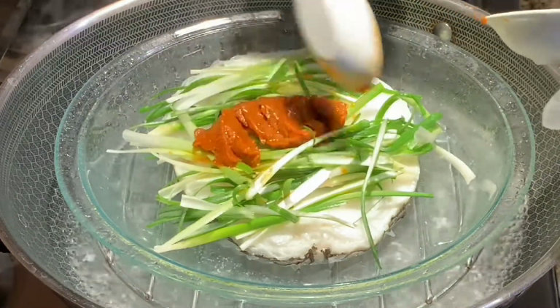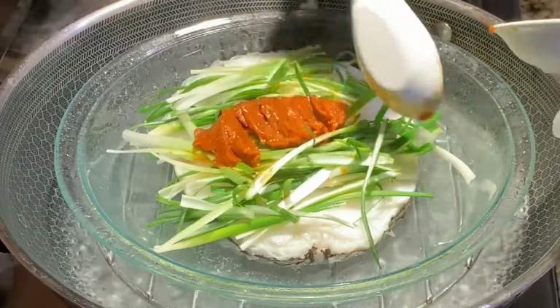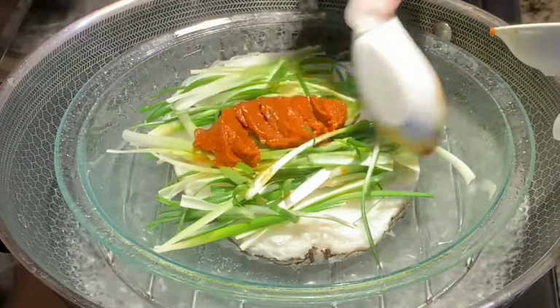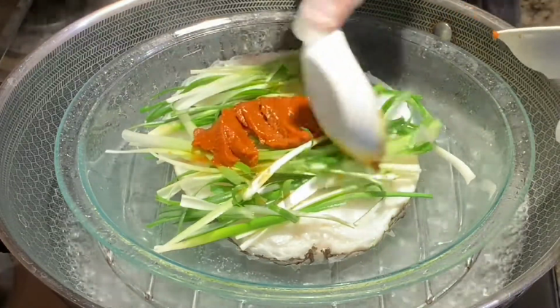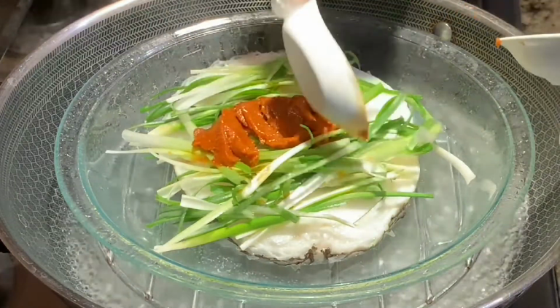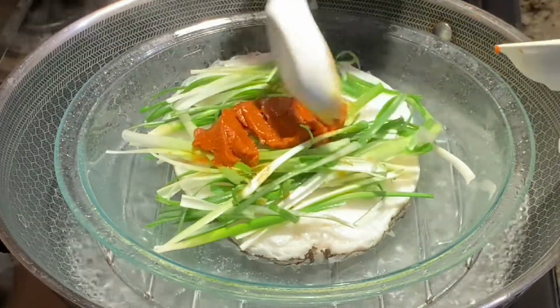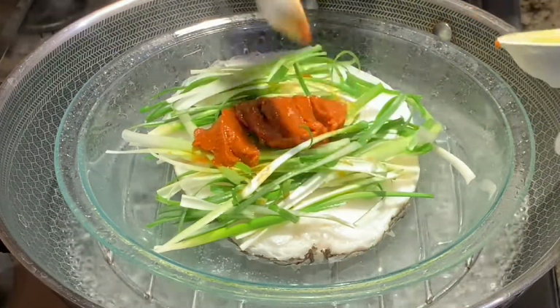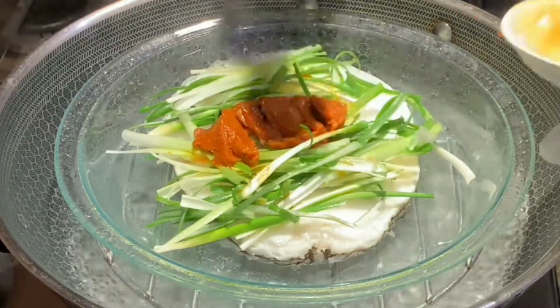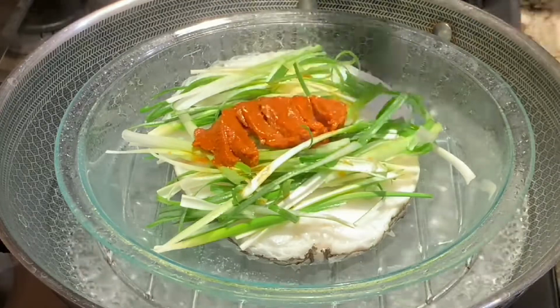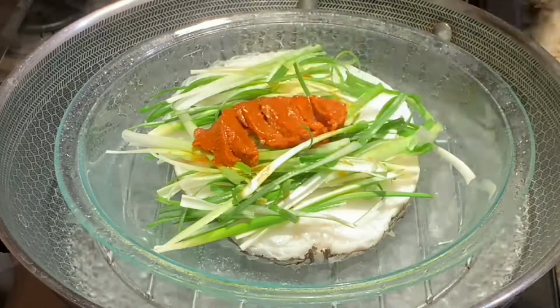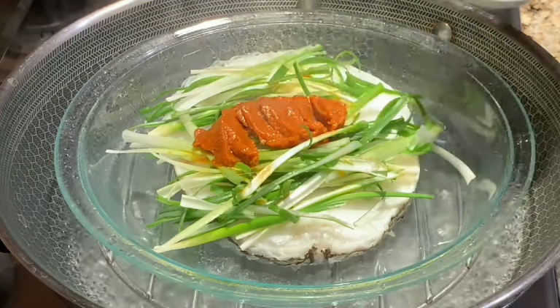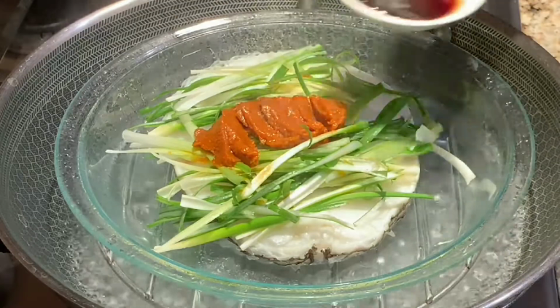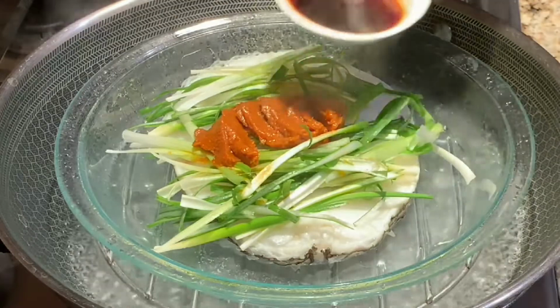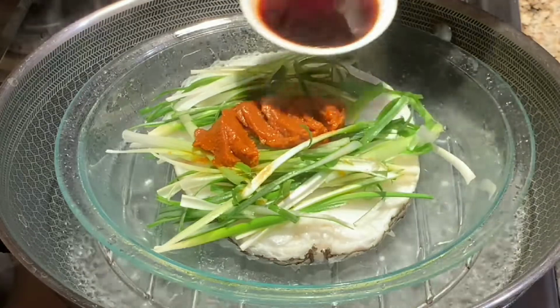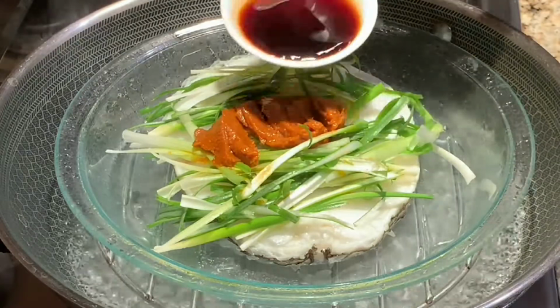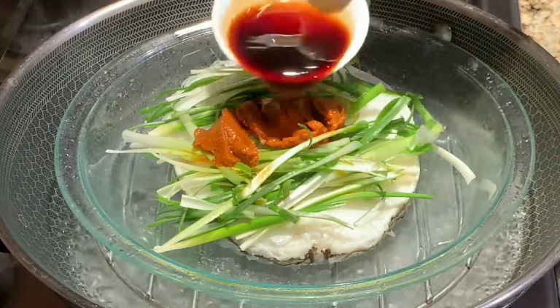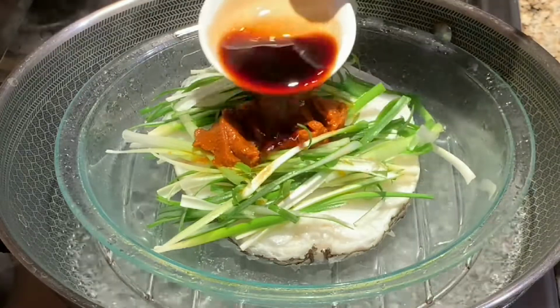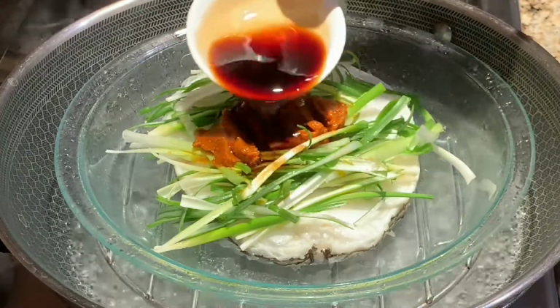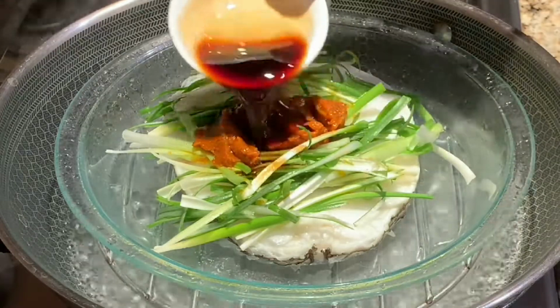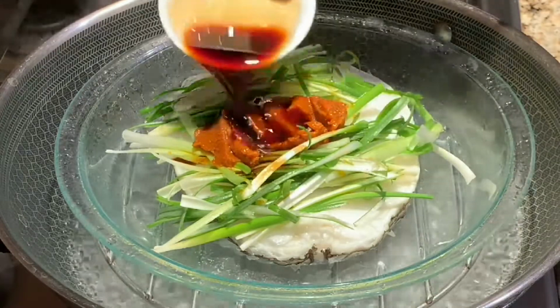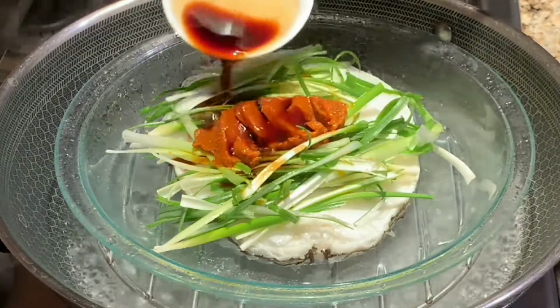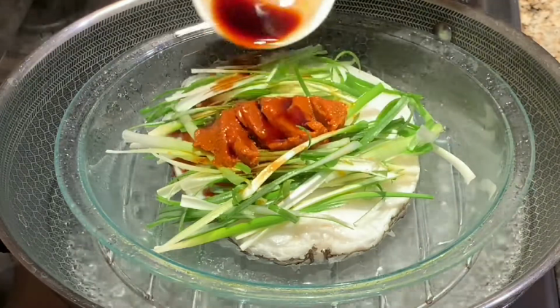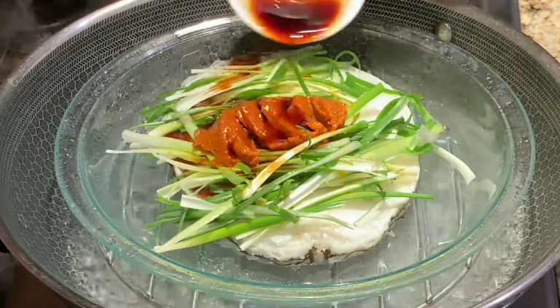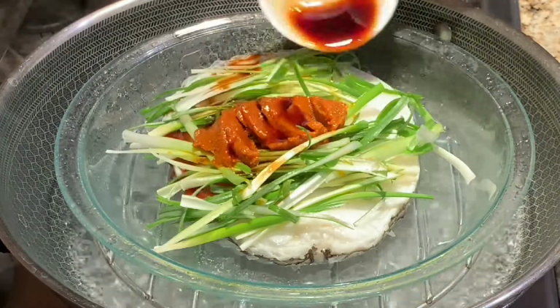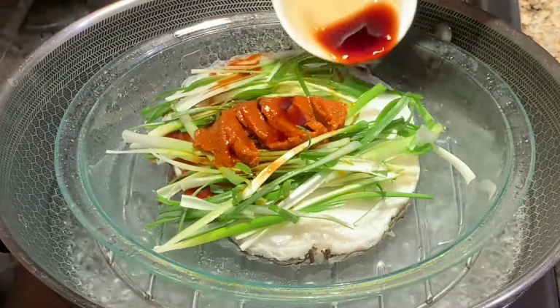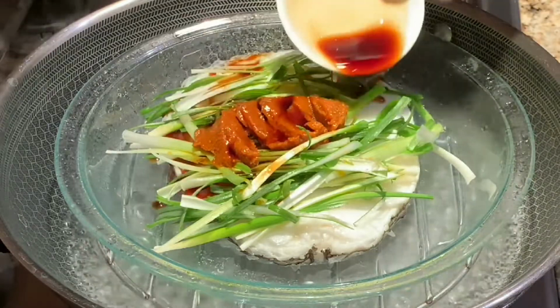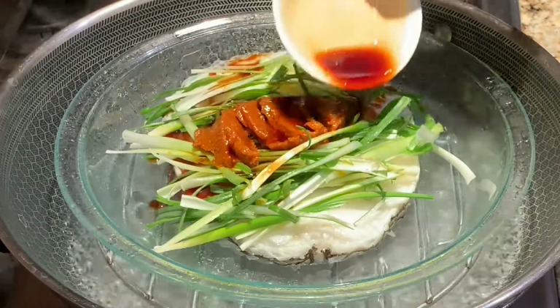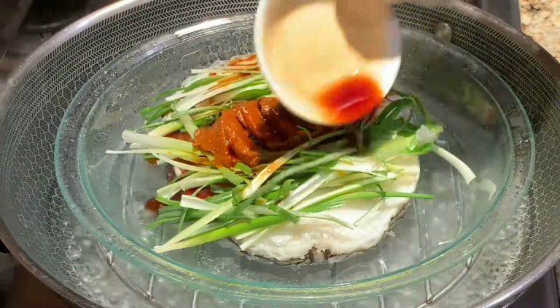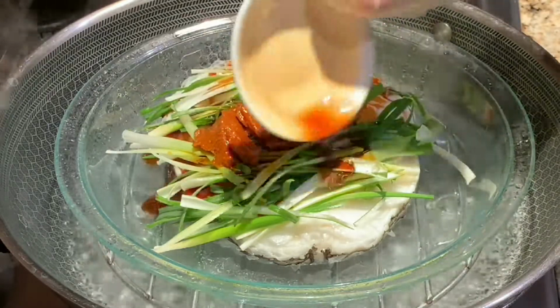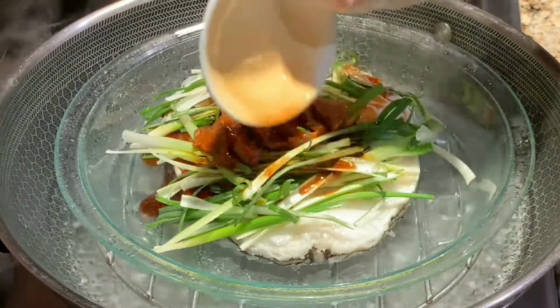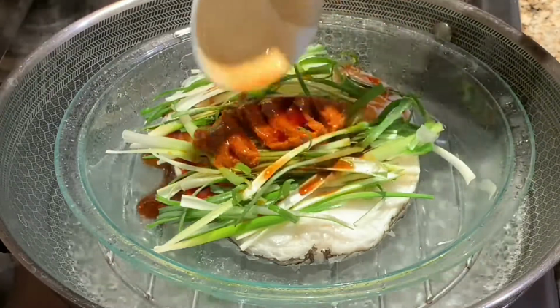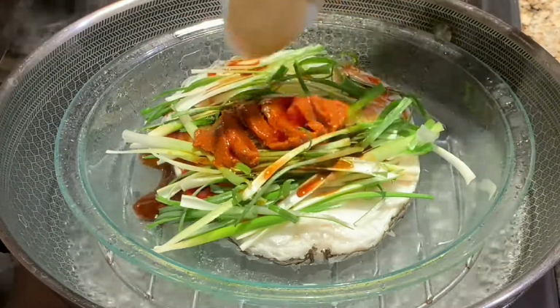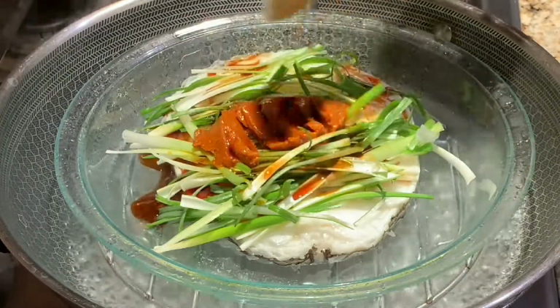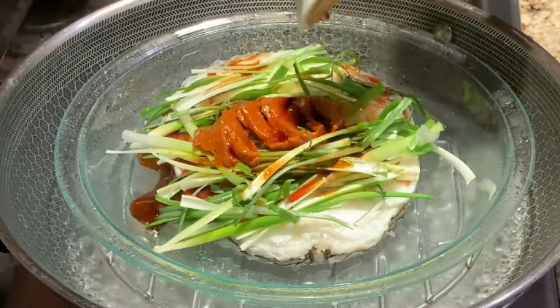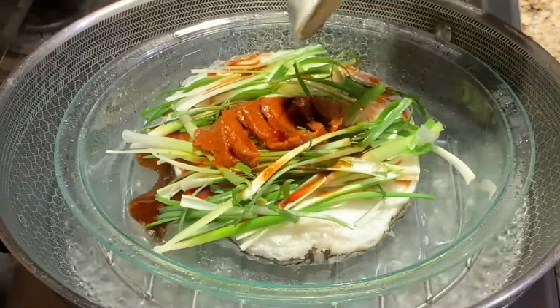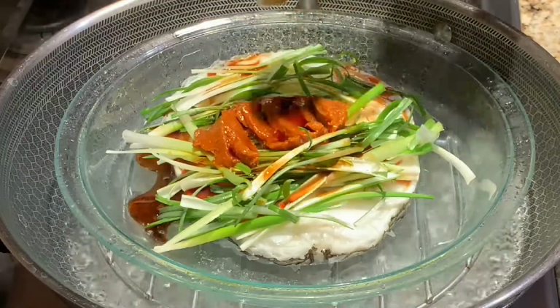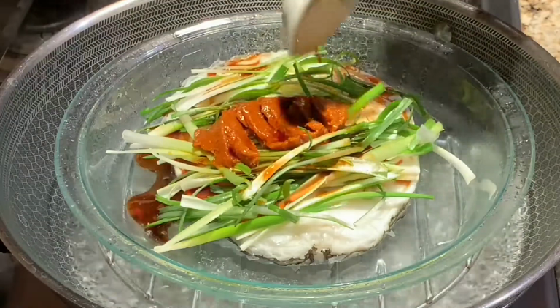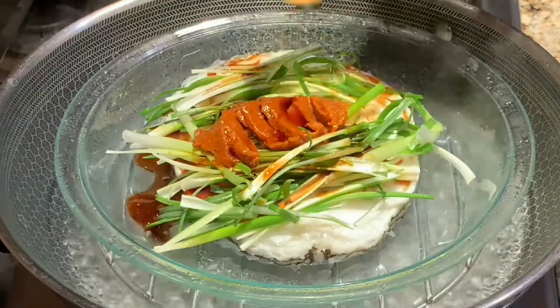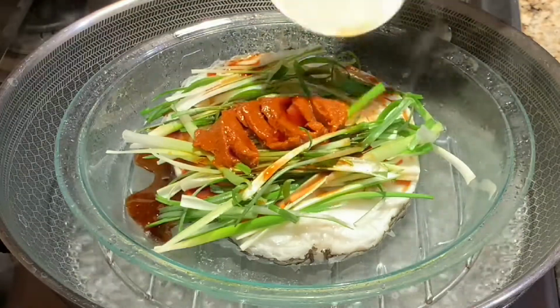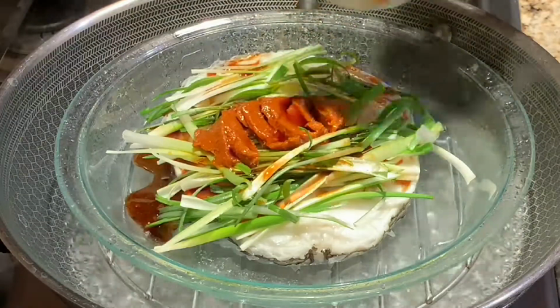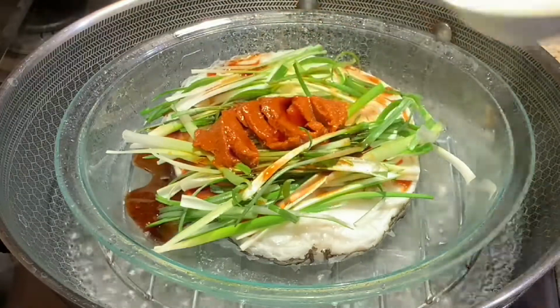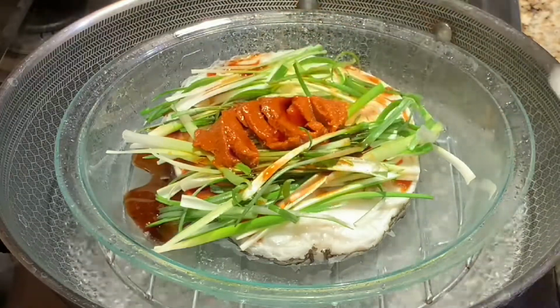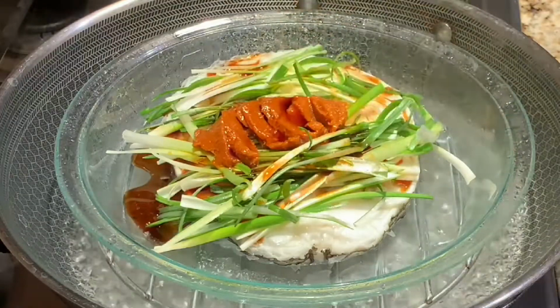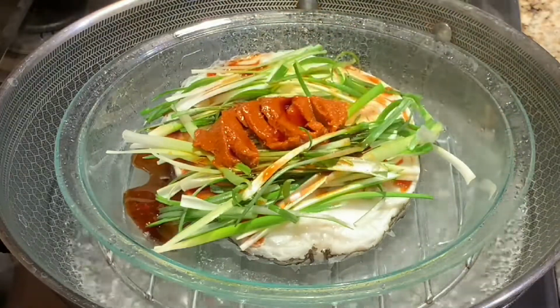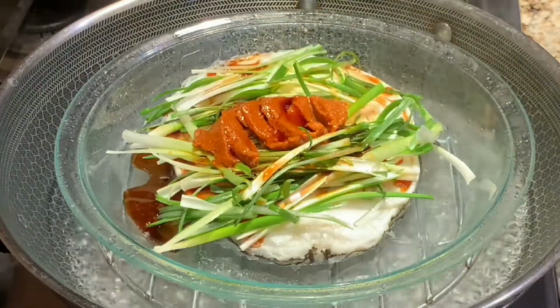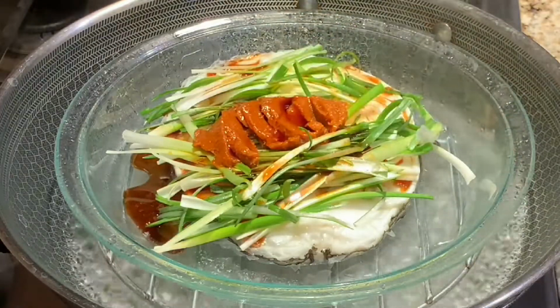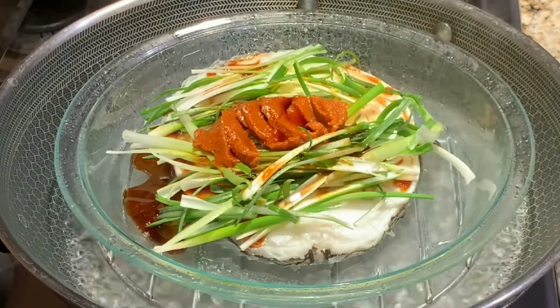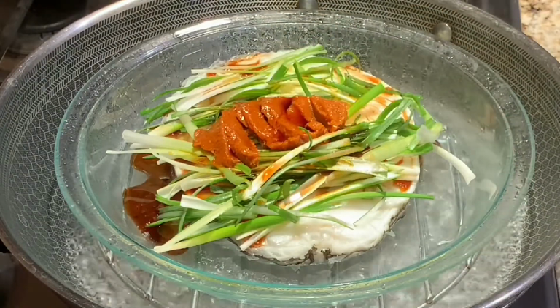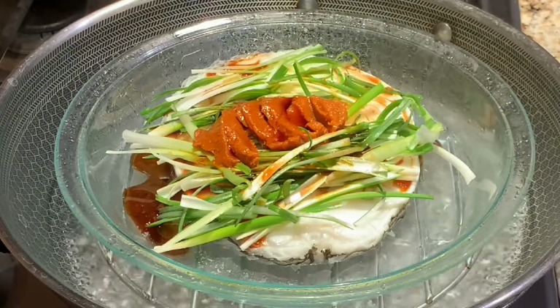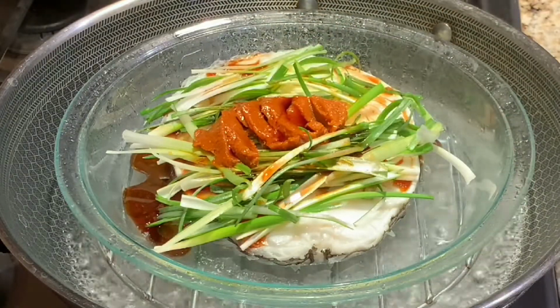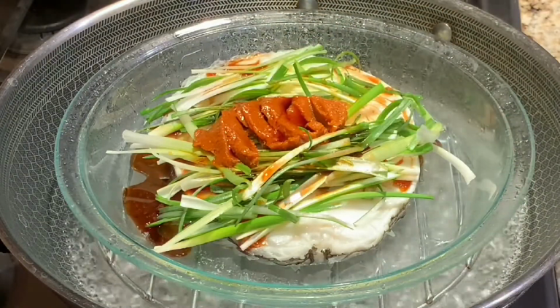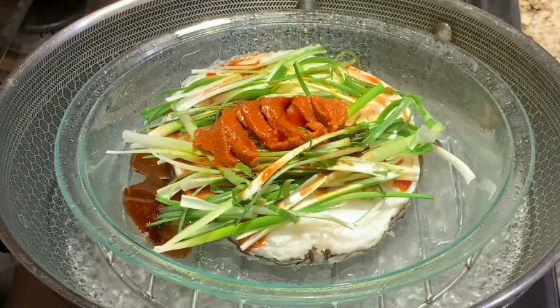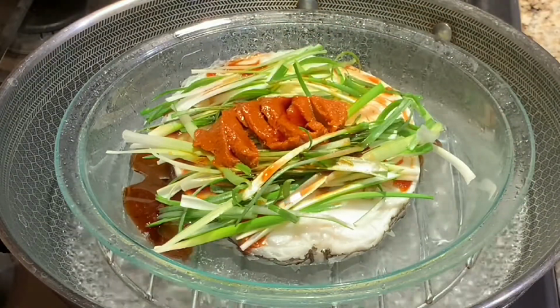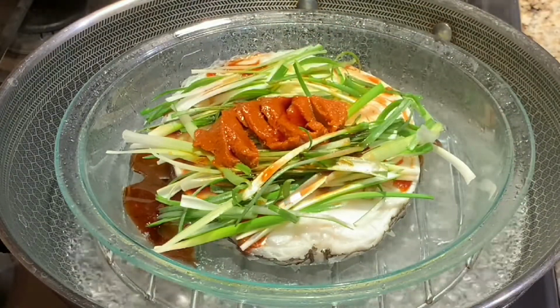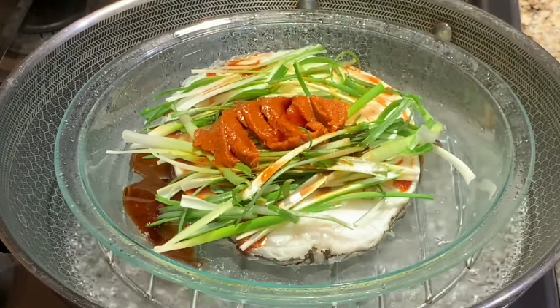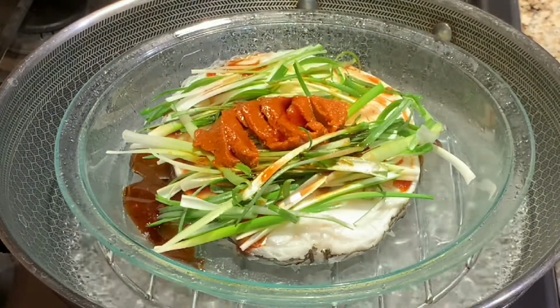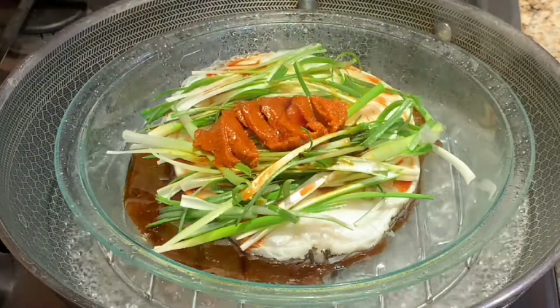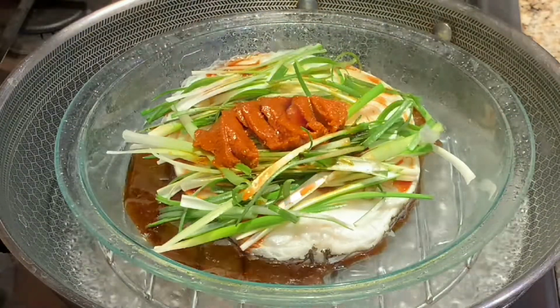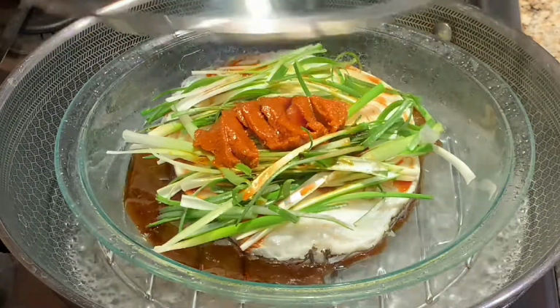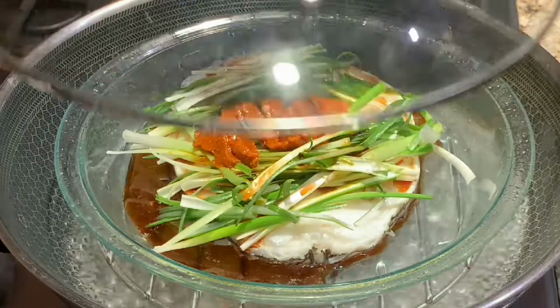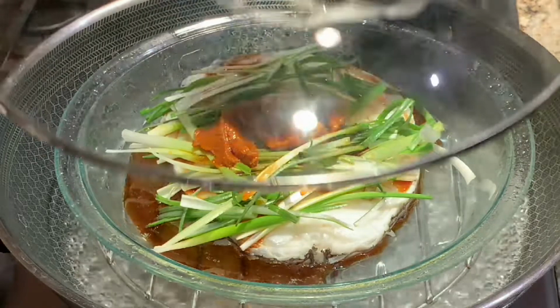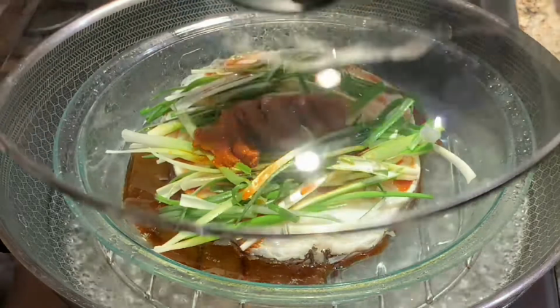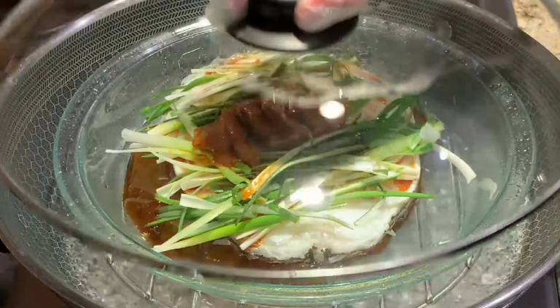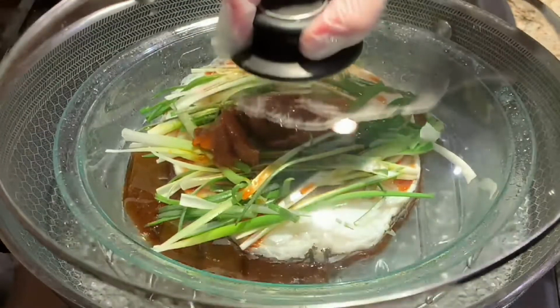Then pour in one and a half tablespoons of light soy sauce, then steam for another 5 minutes.